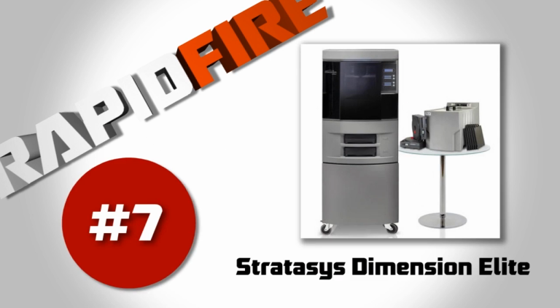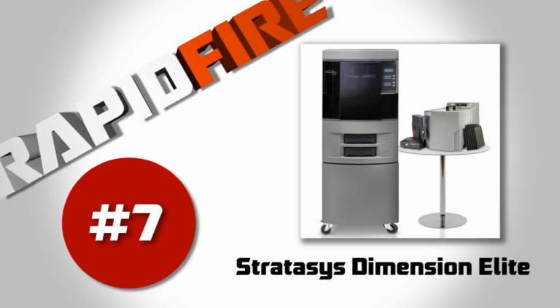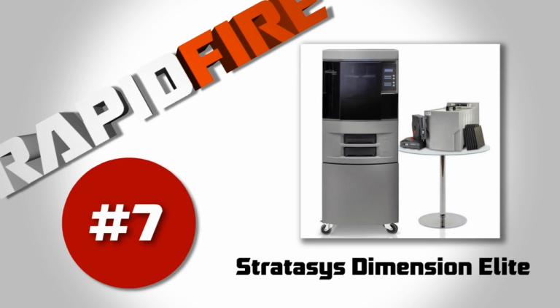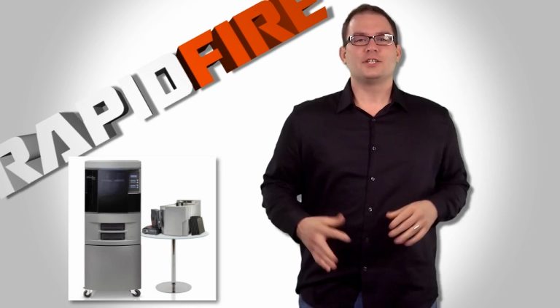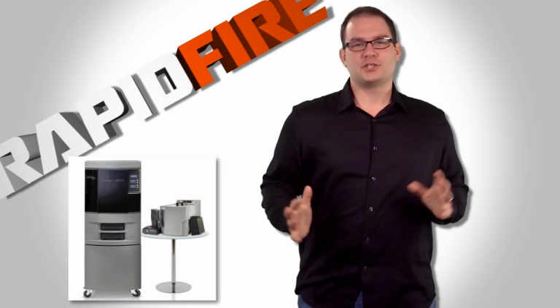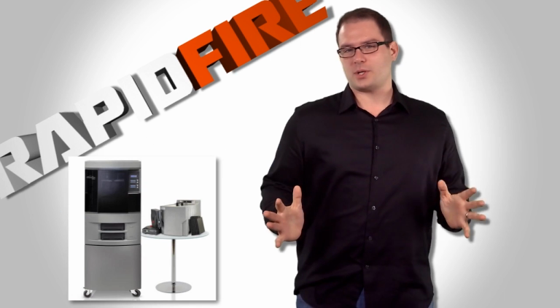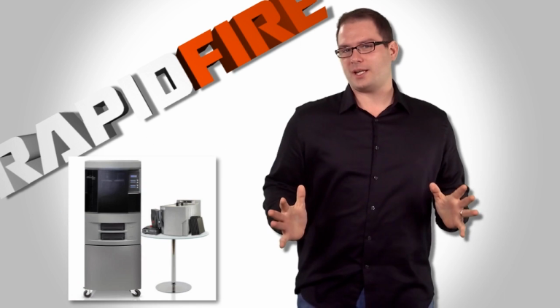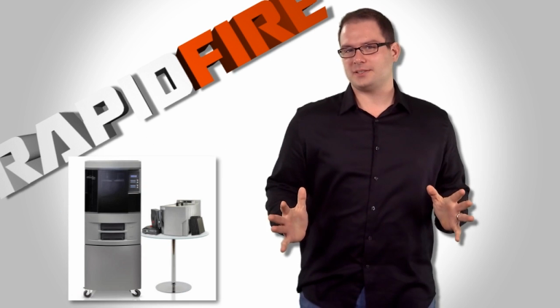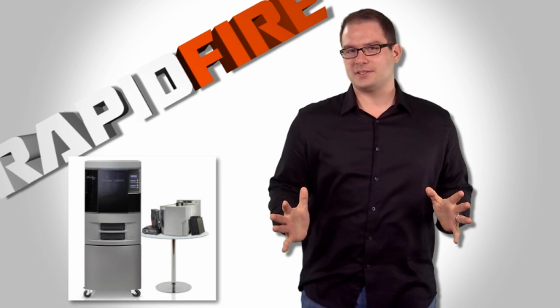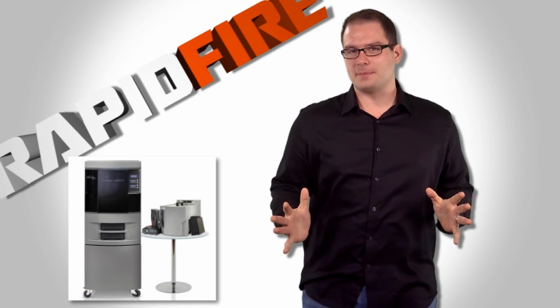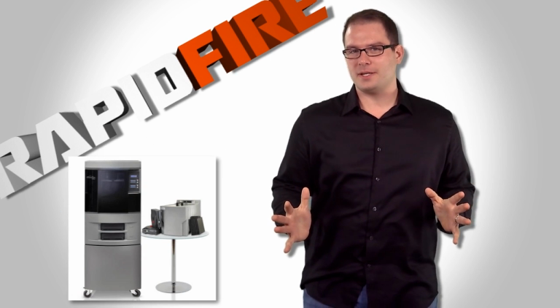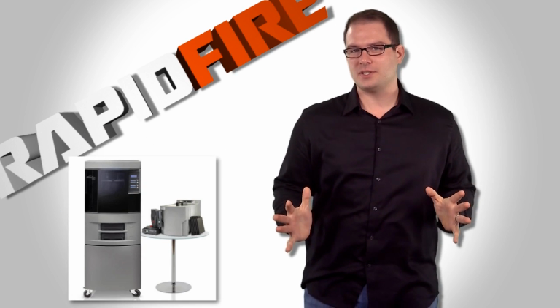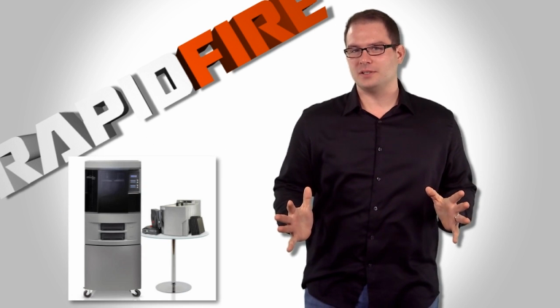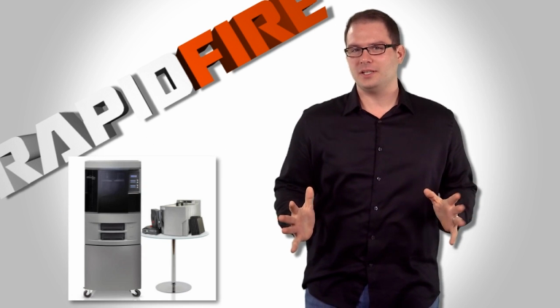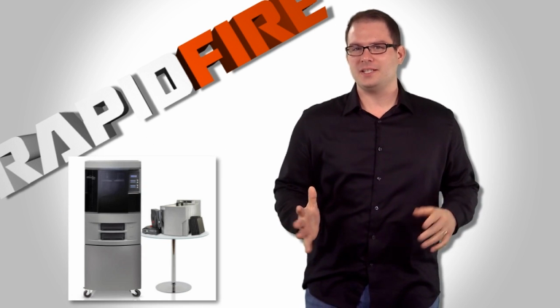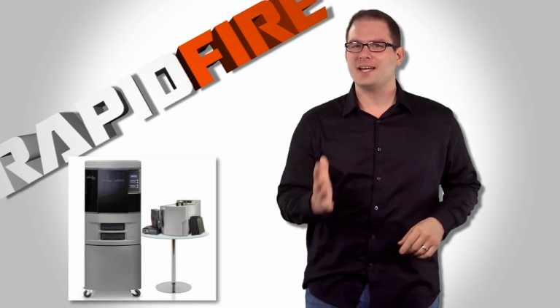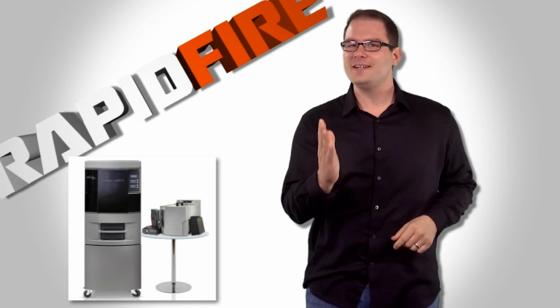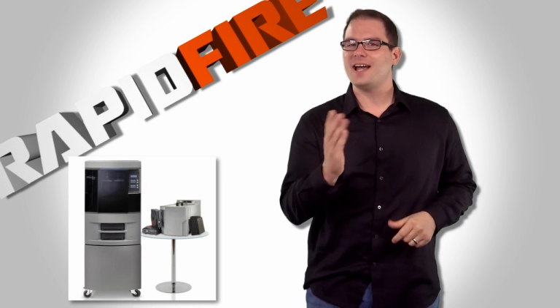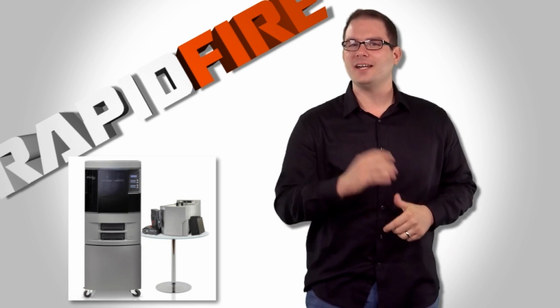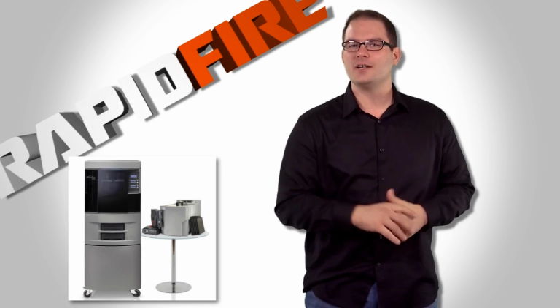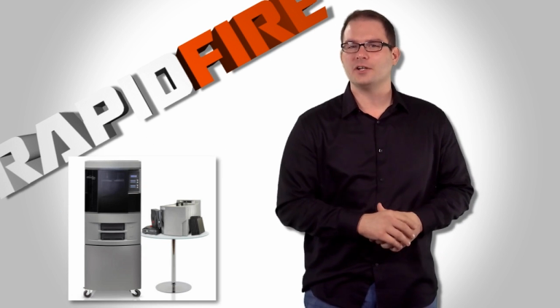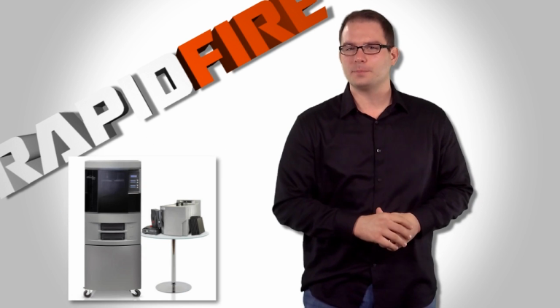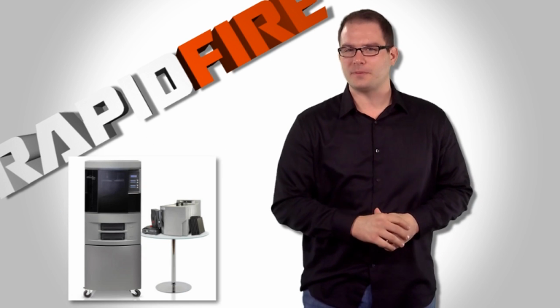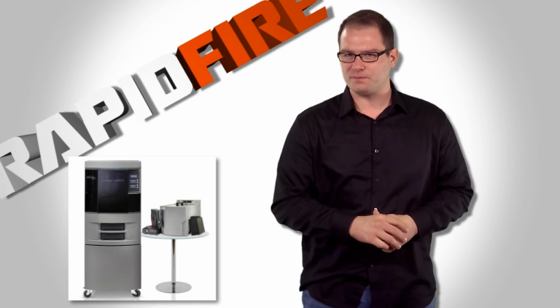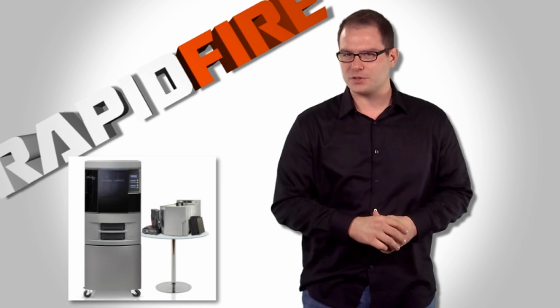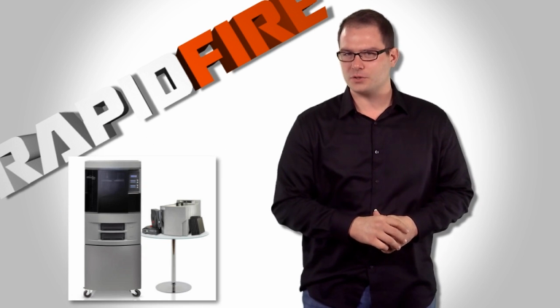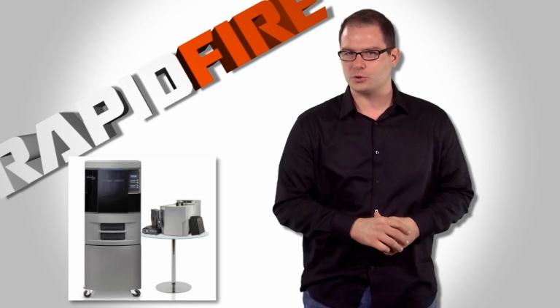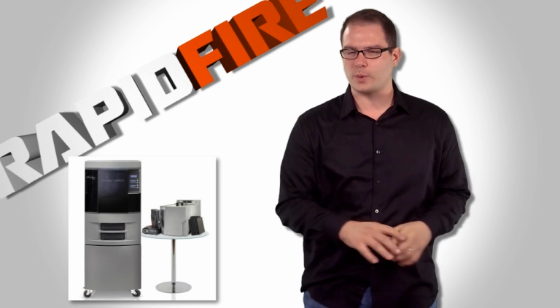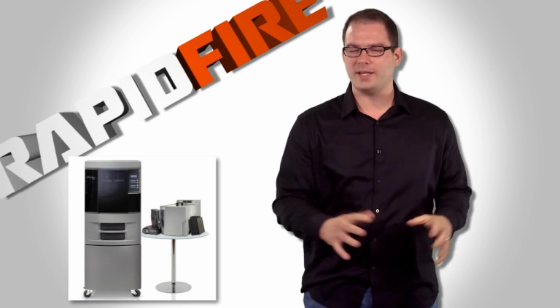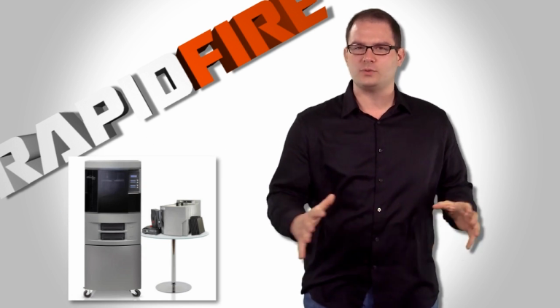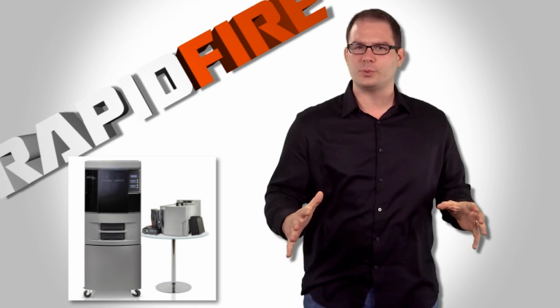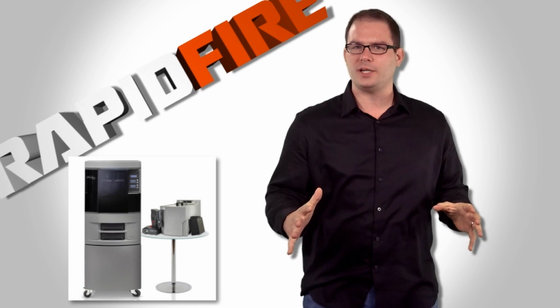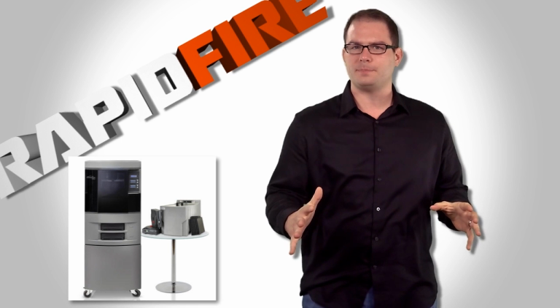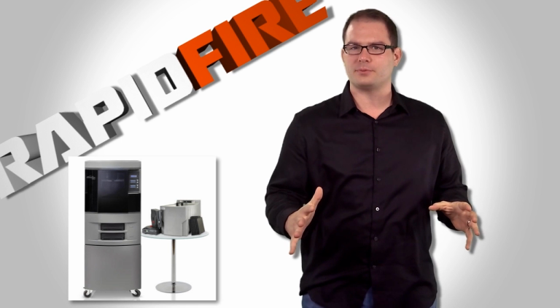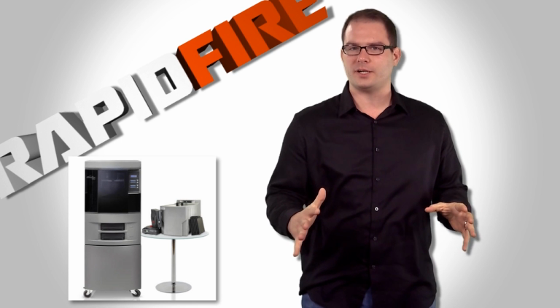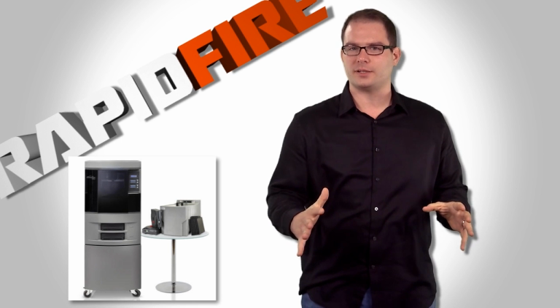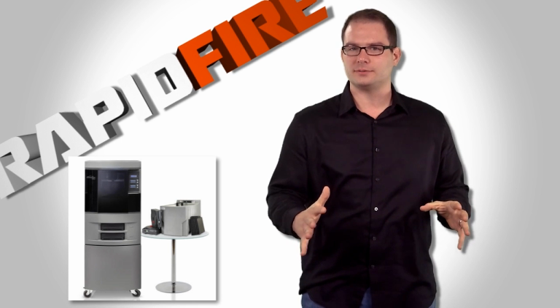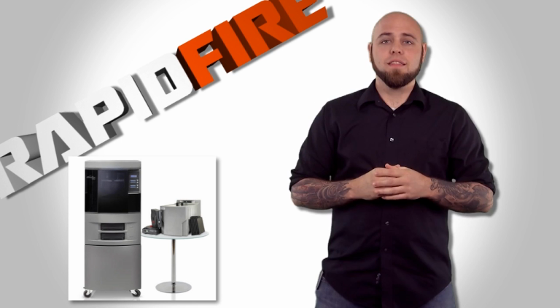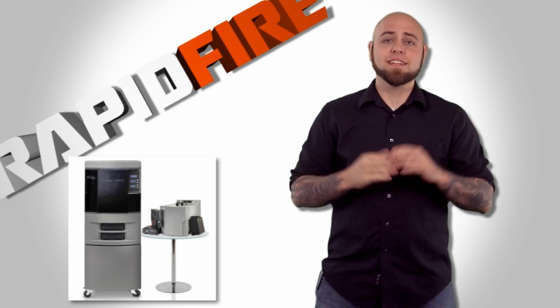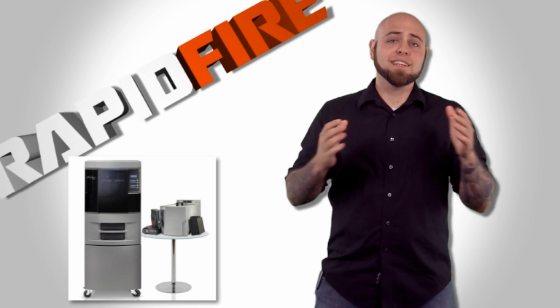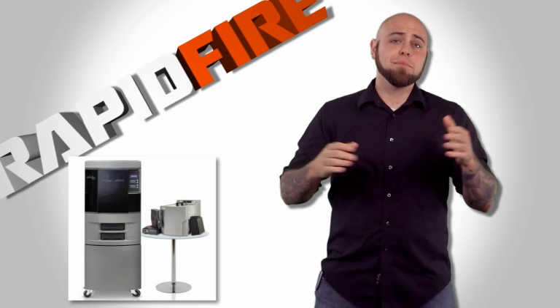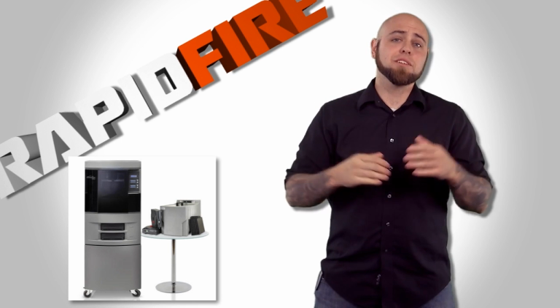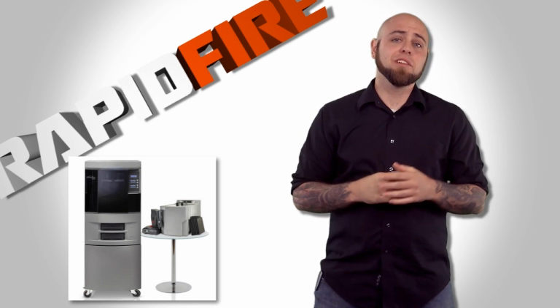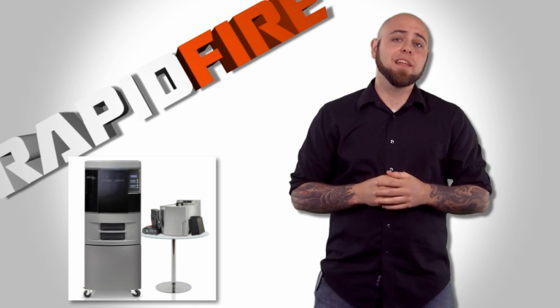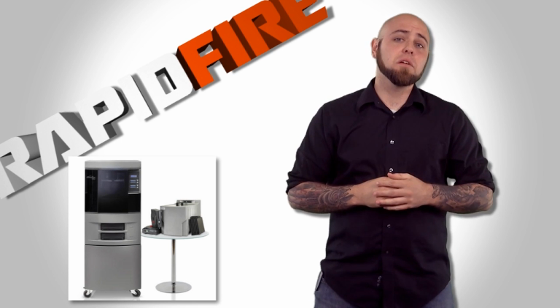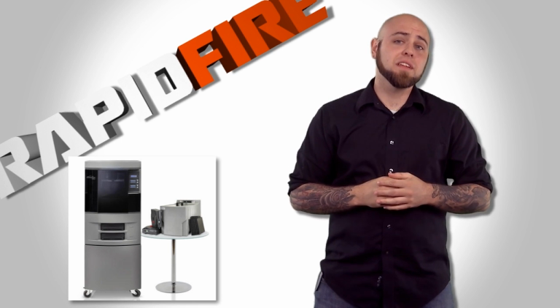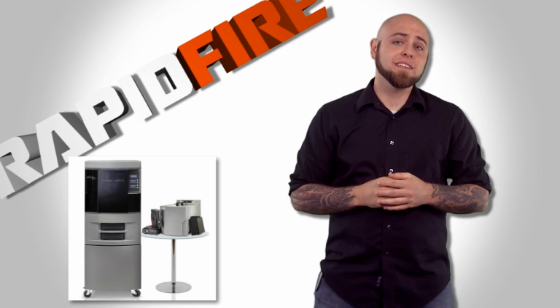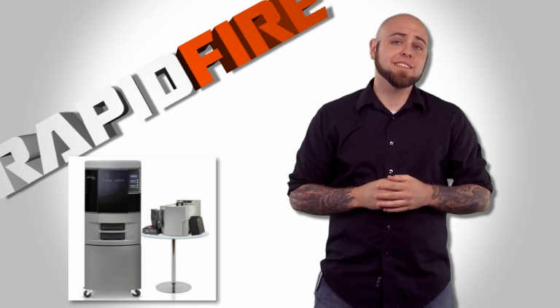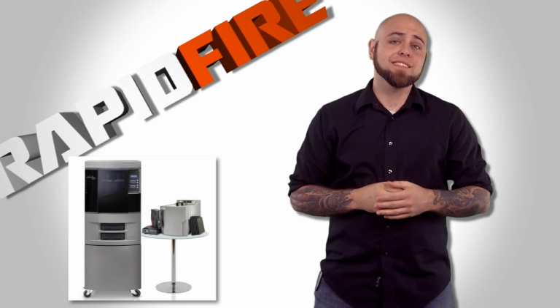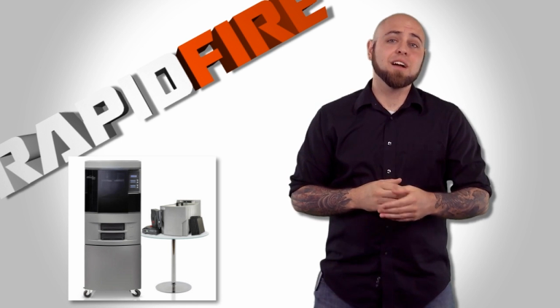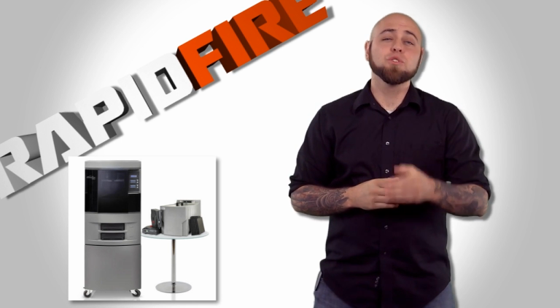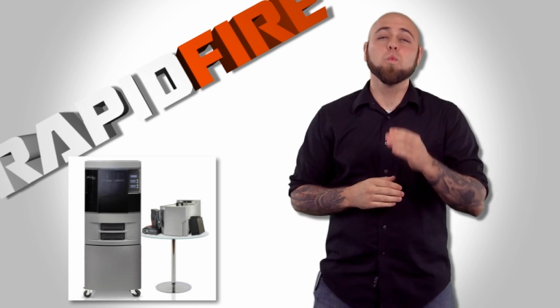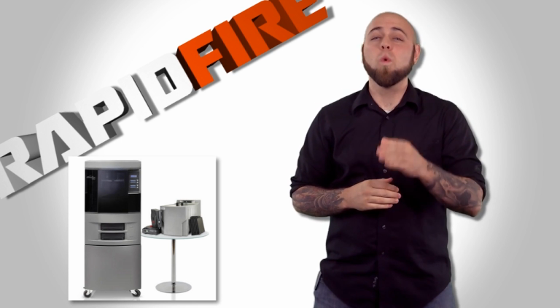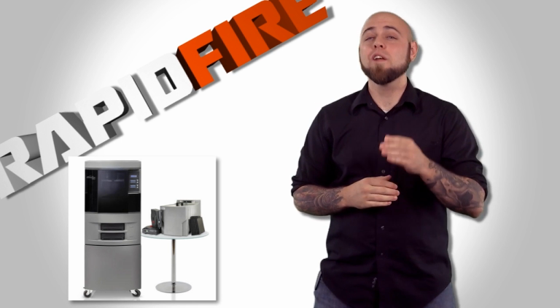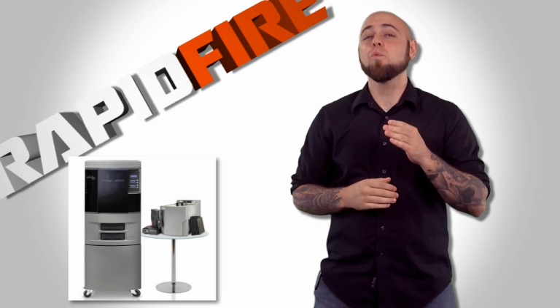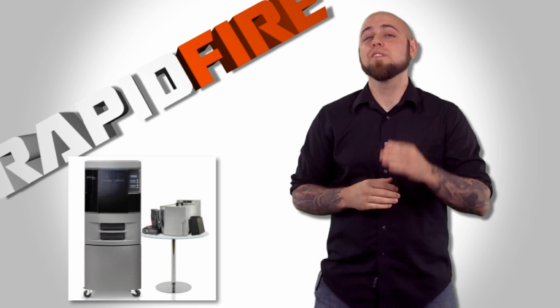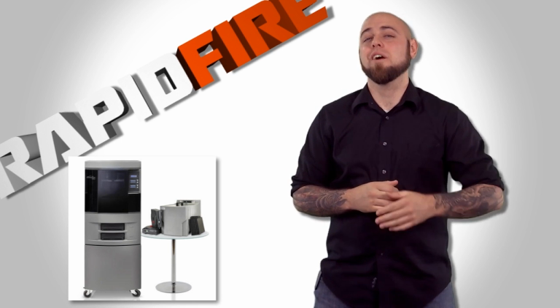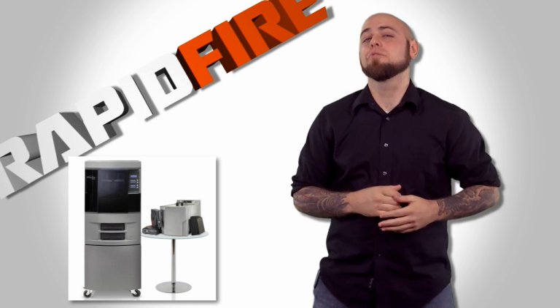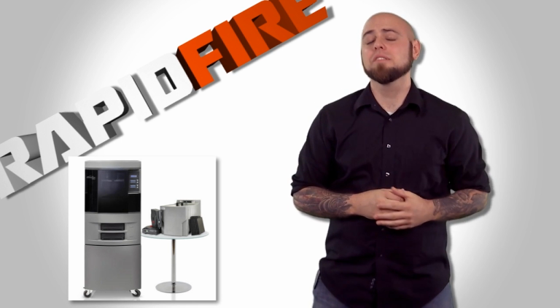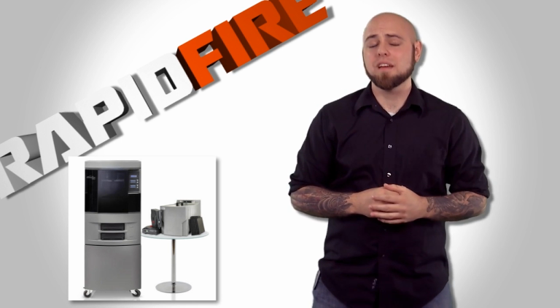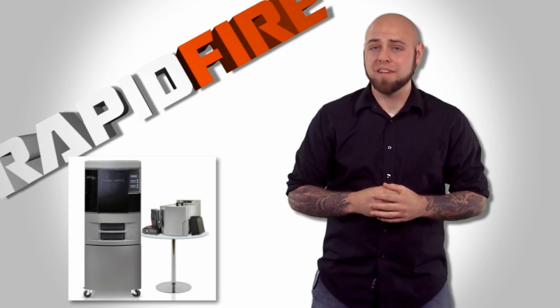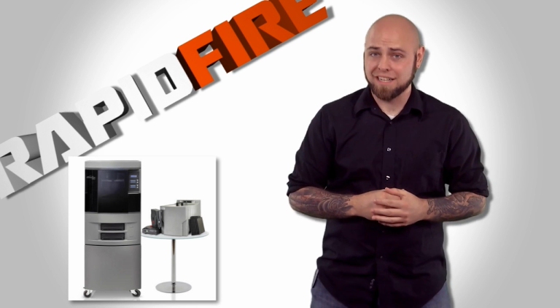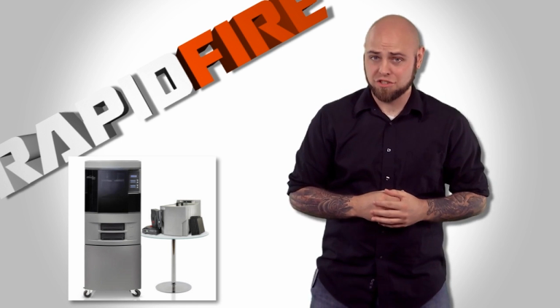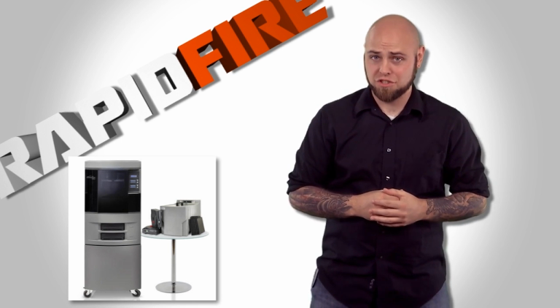The Stratasys Dimension Elite — a 9-color professional-grade 3D printer. That's not to mention layer thicknesses down to 1/100th of an inch.